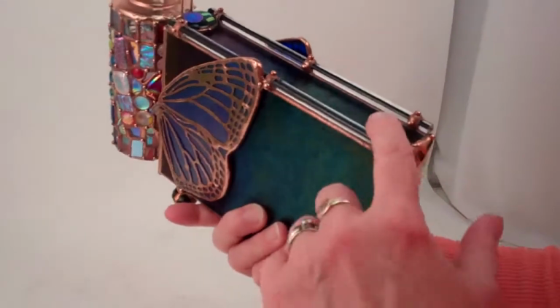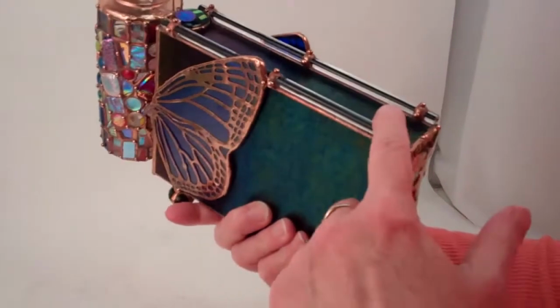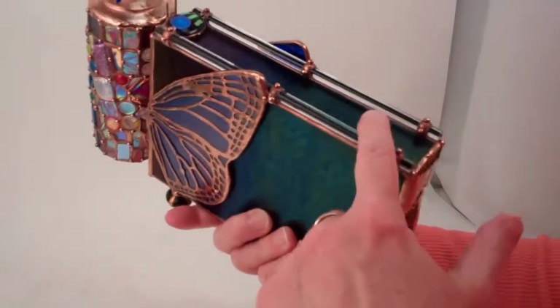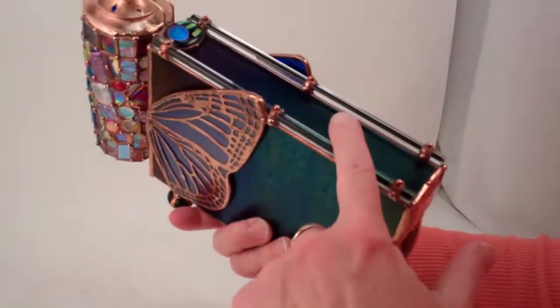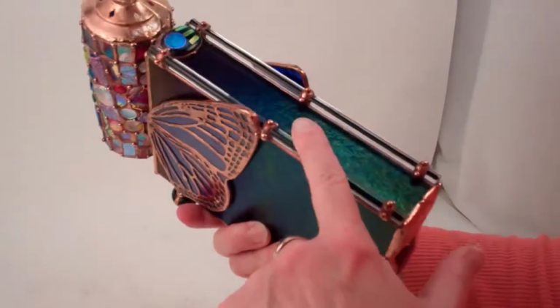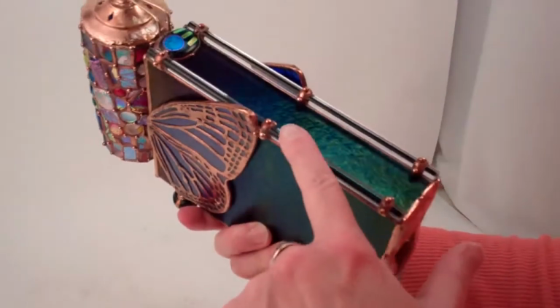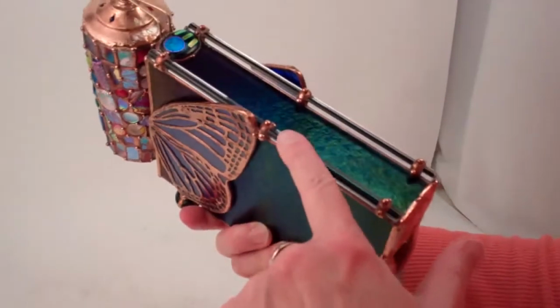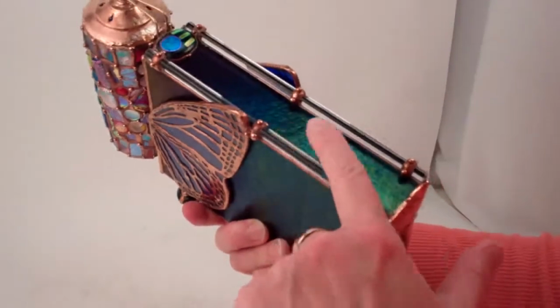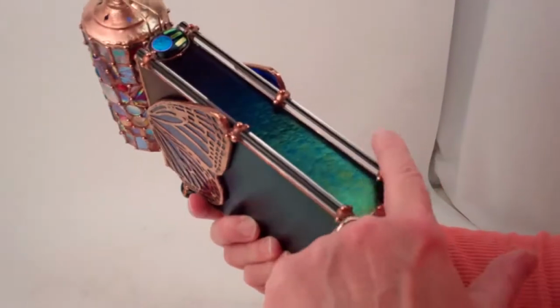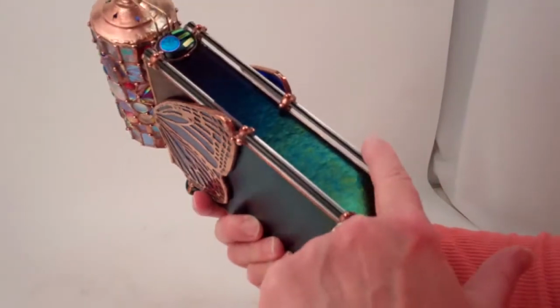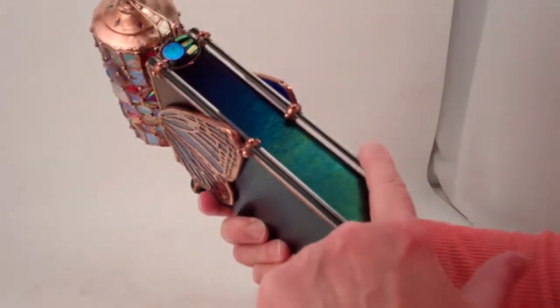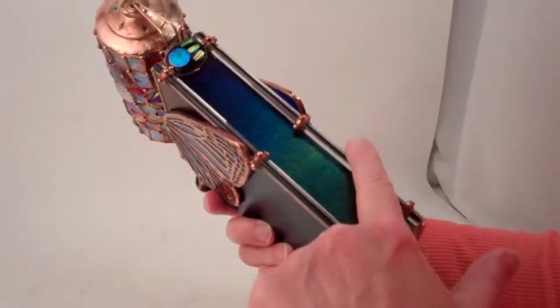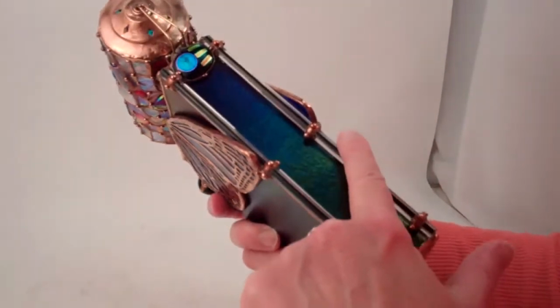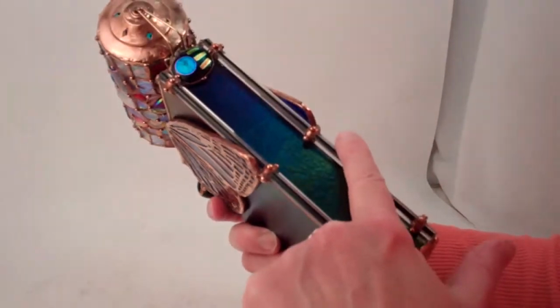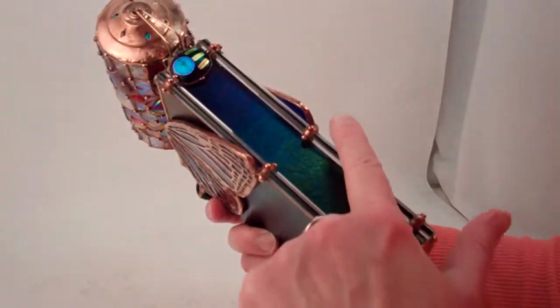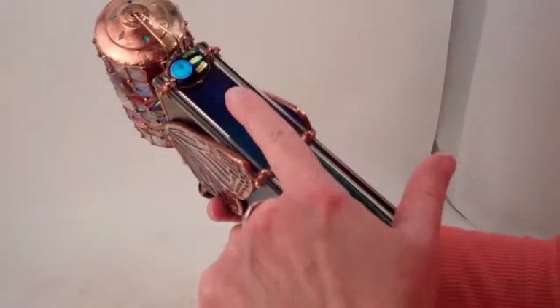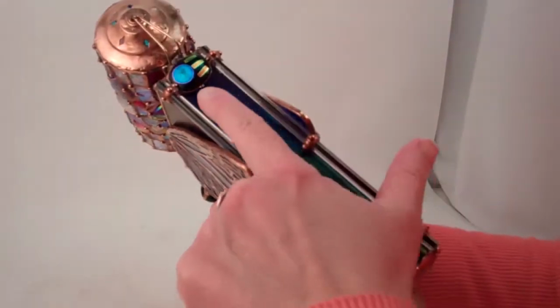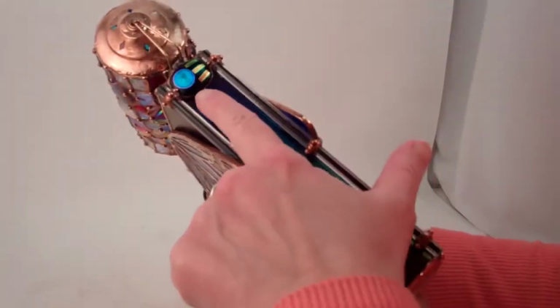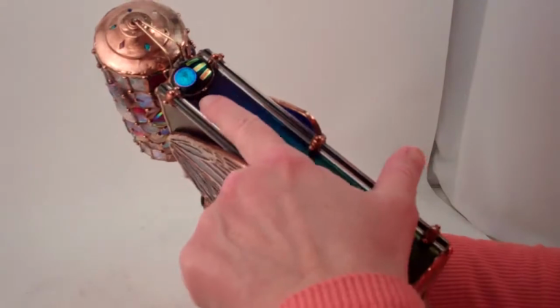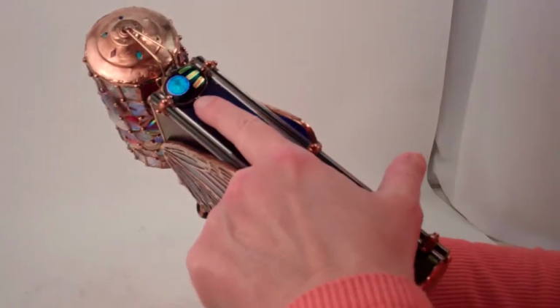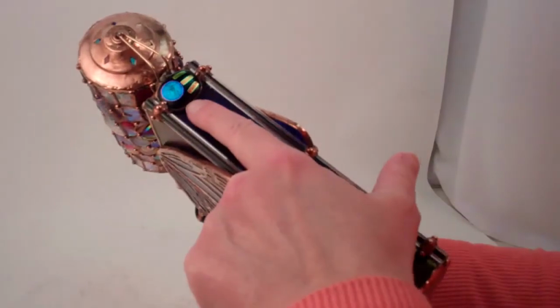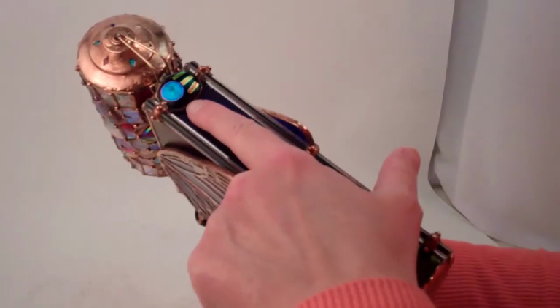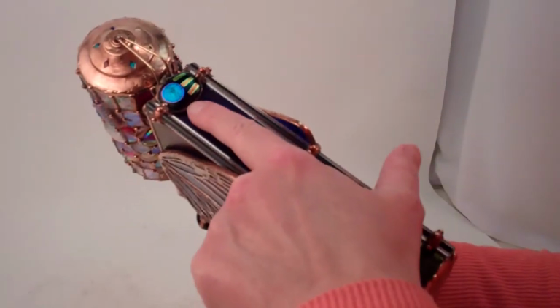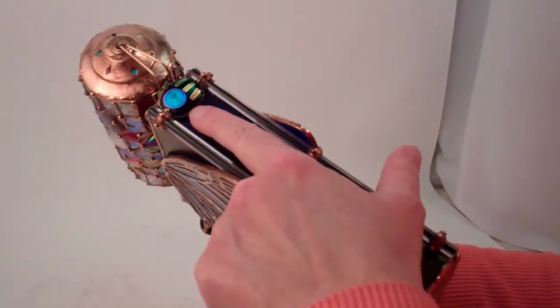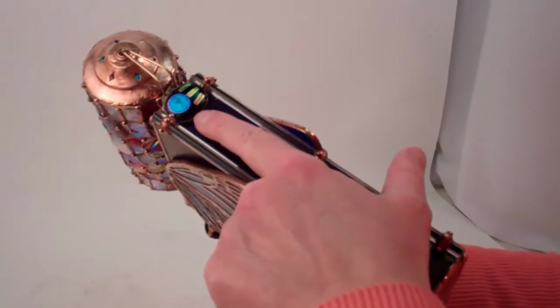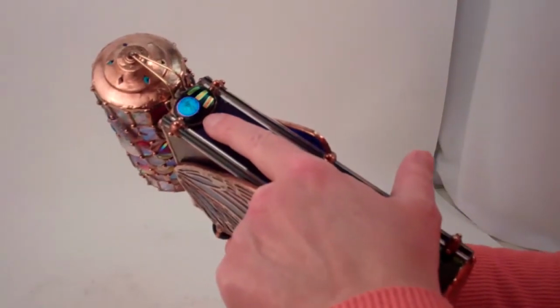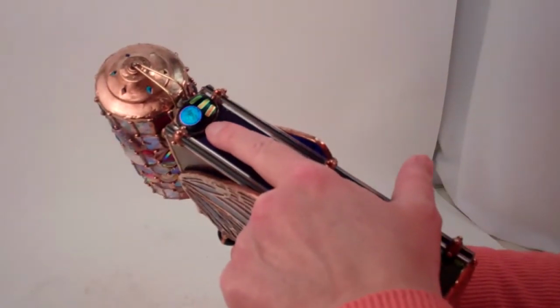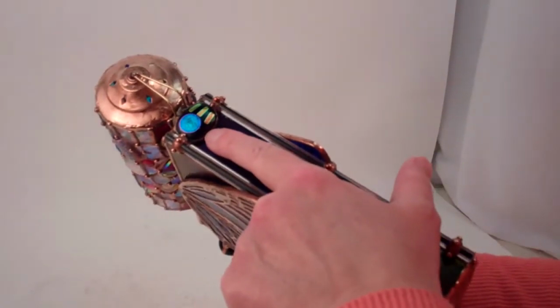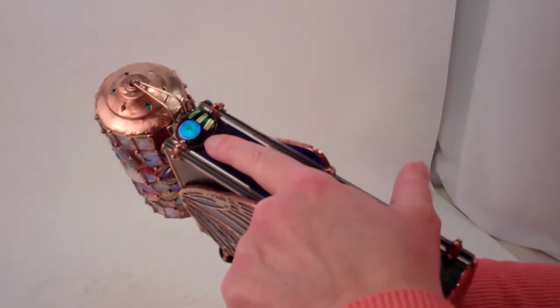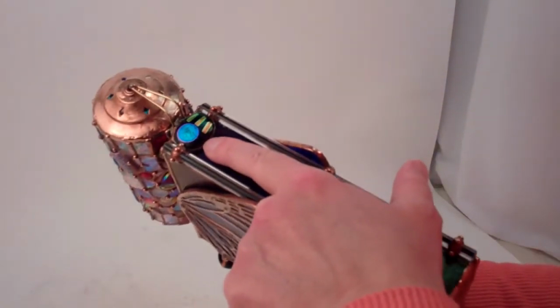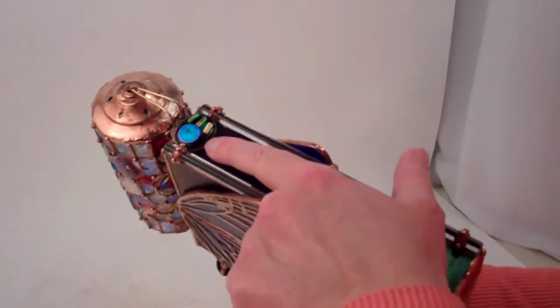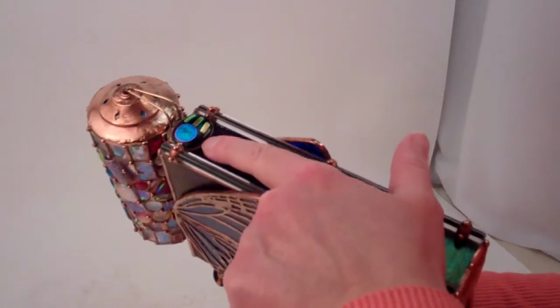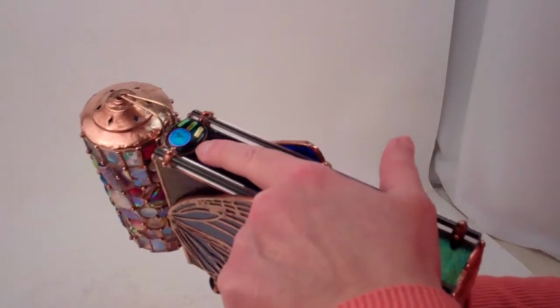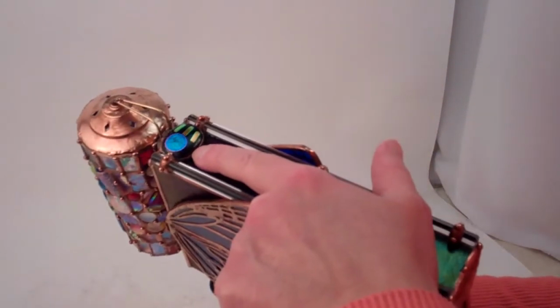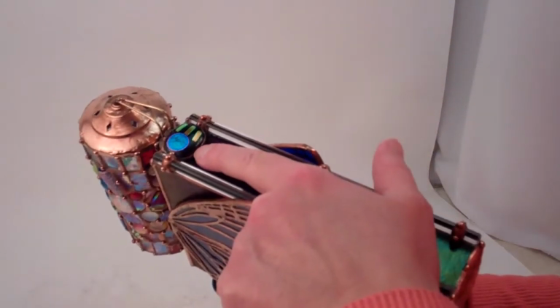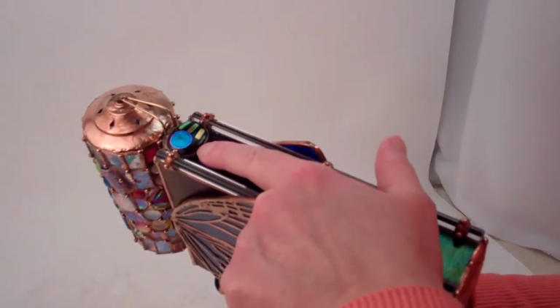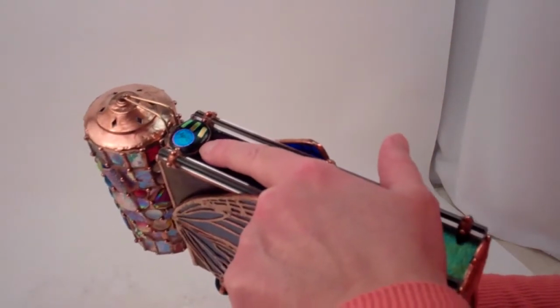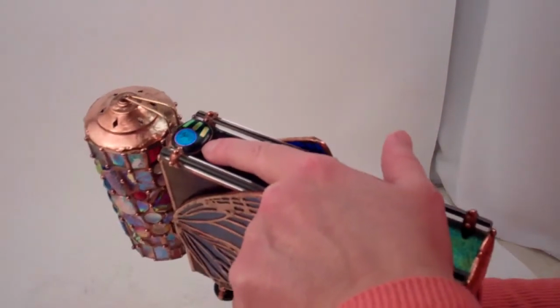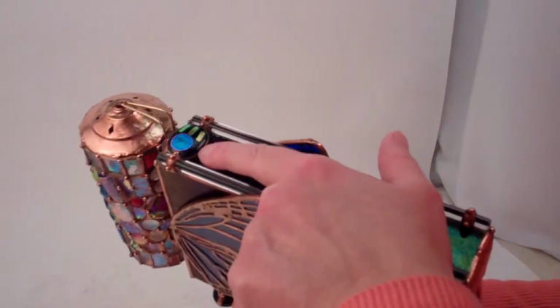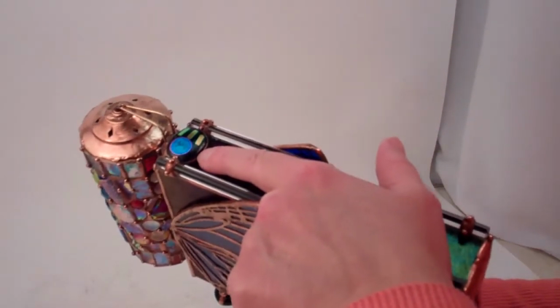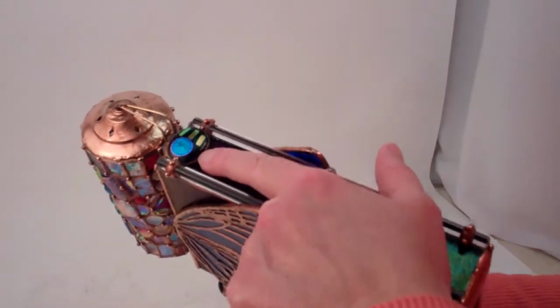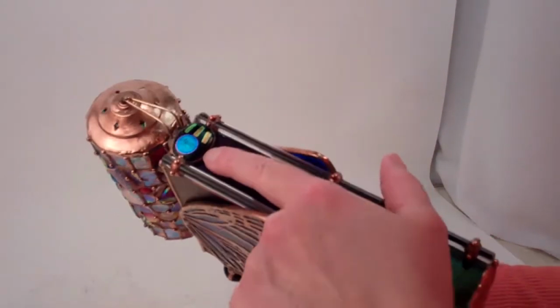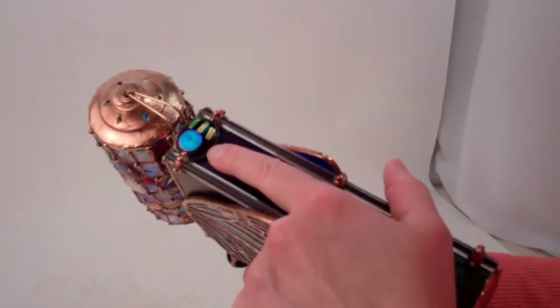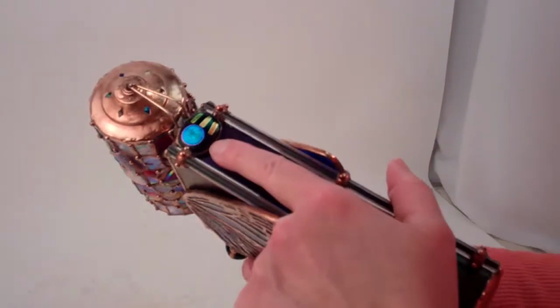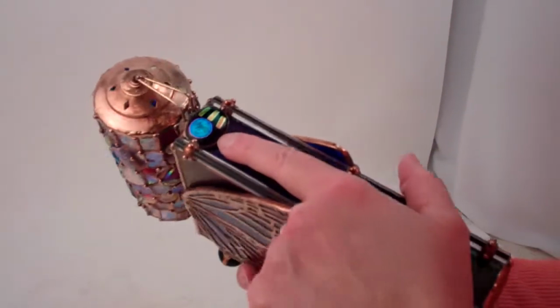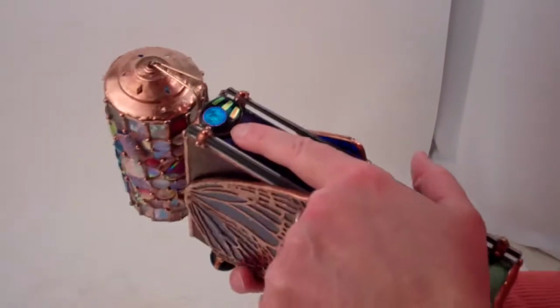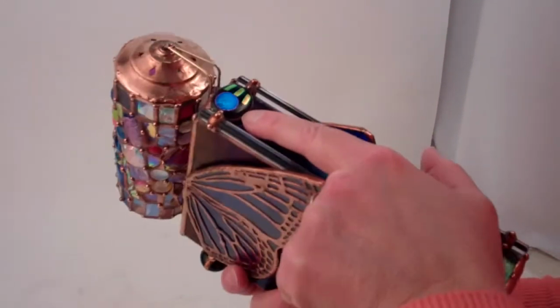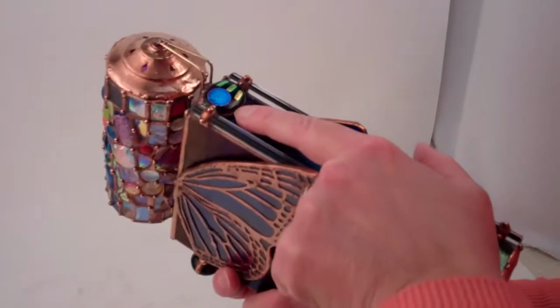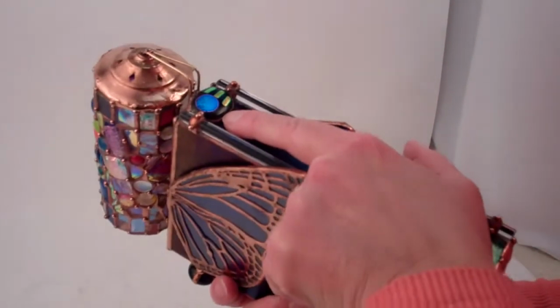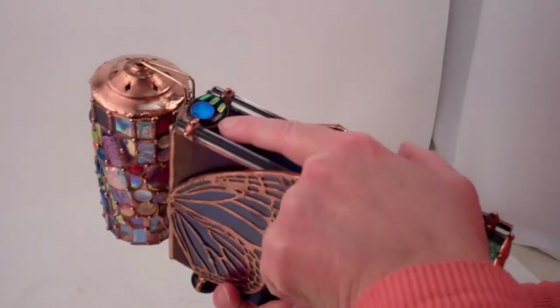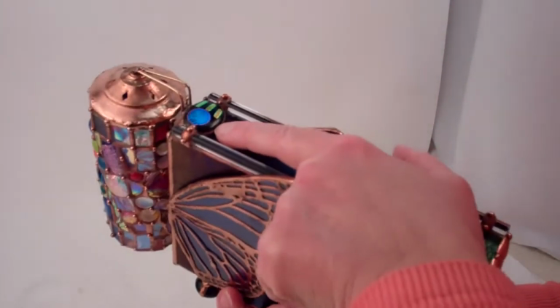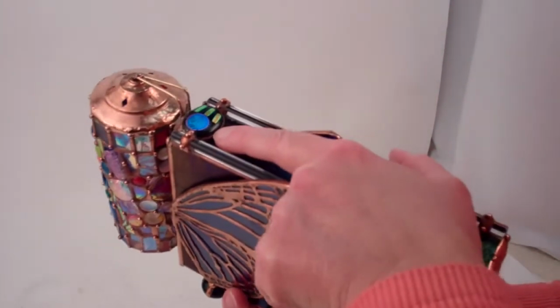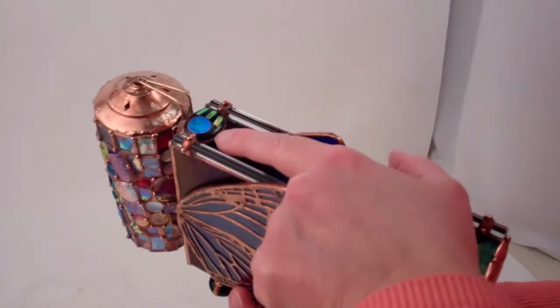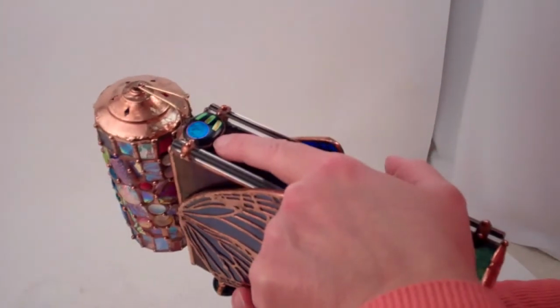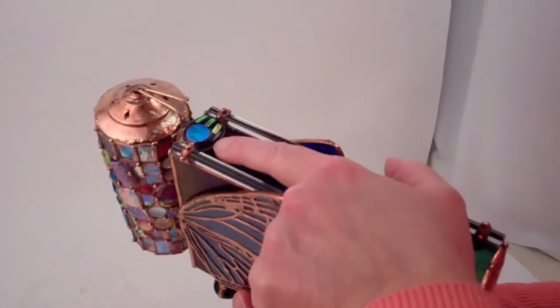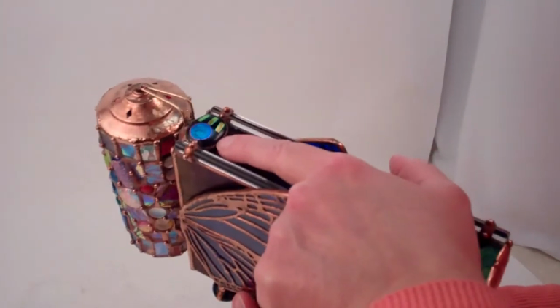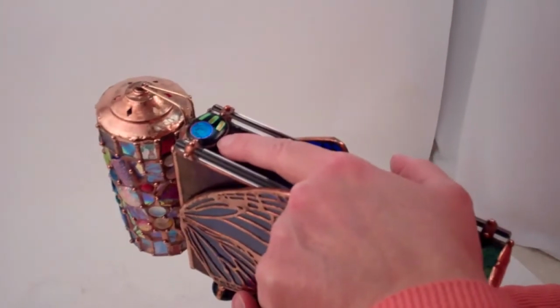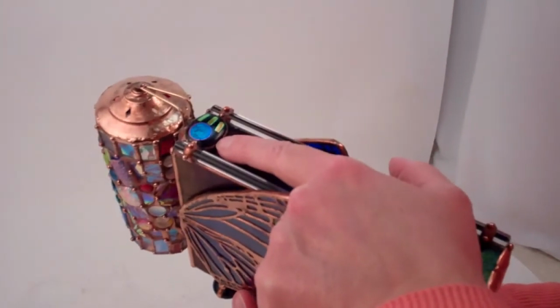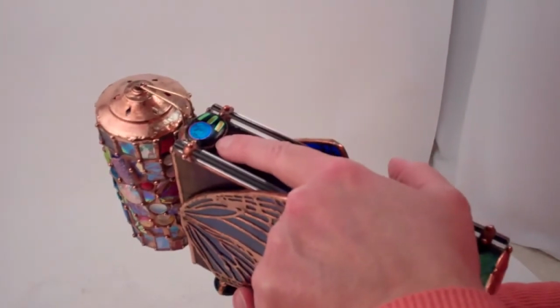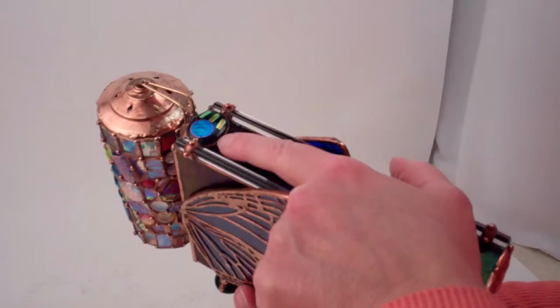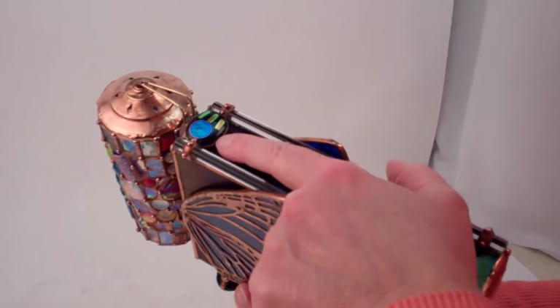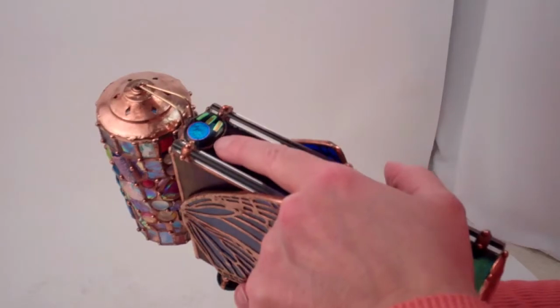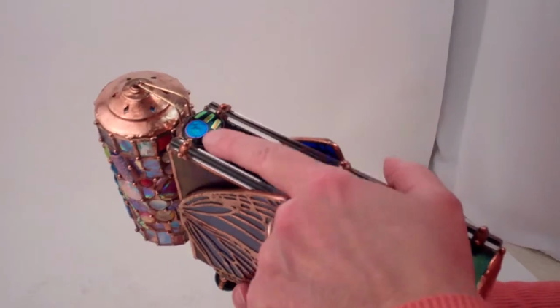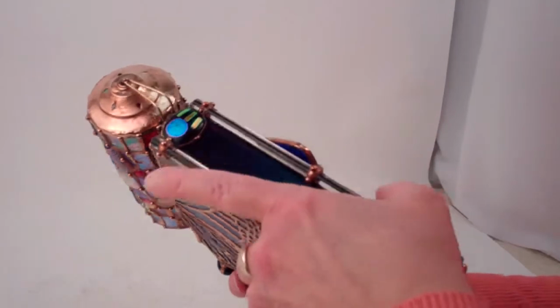Sue adds black glass rods, and this is a gorgeous piece of dichroic fused glass that she has selected for the top.